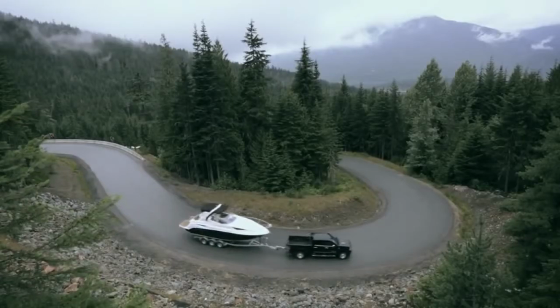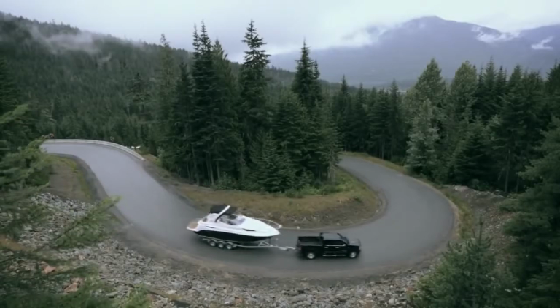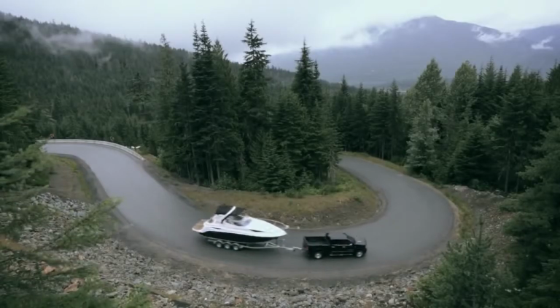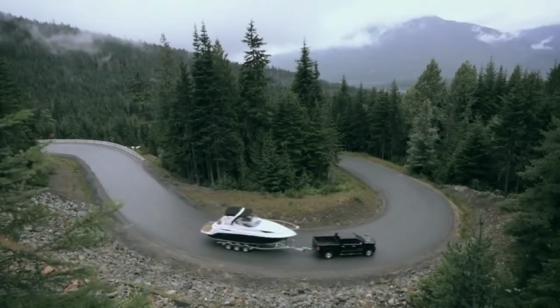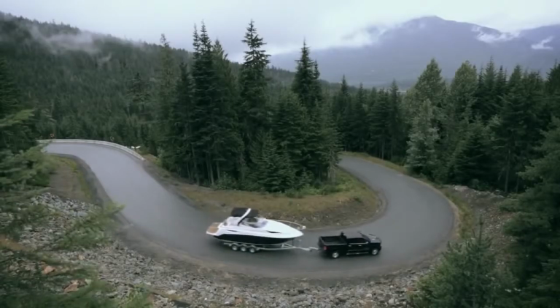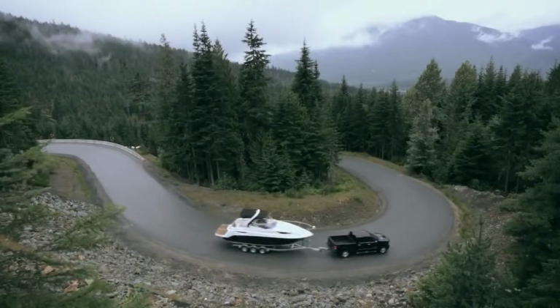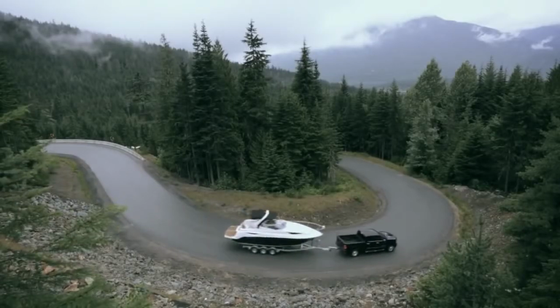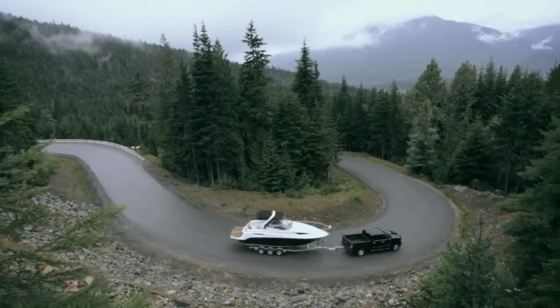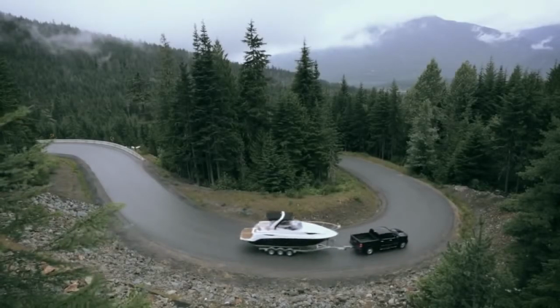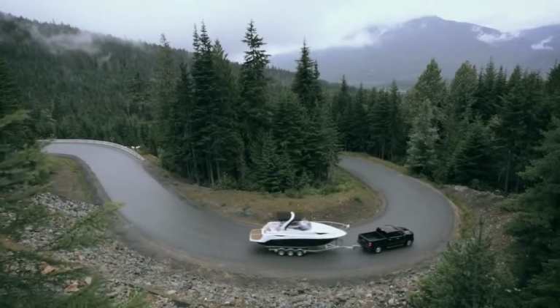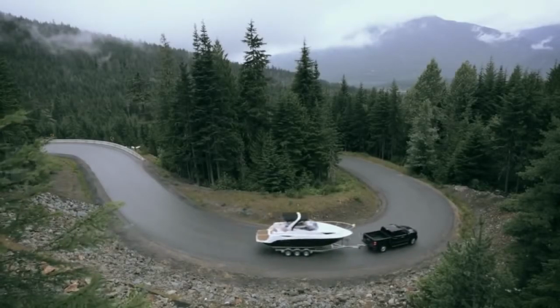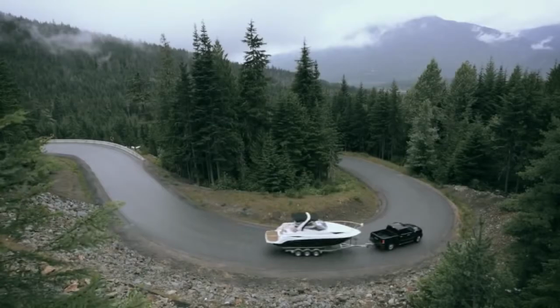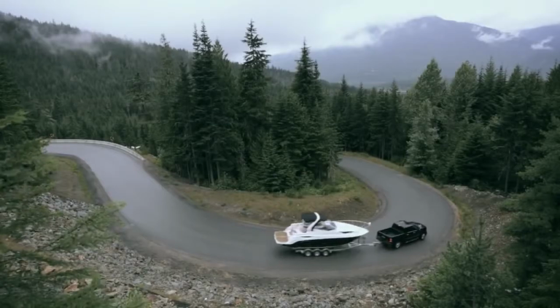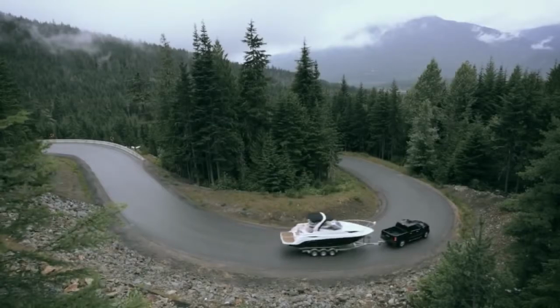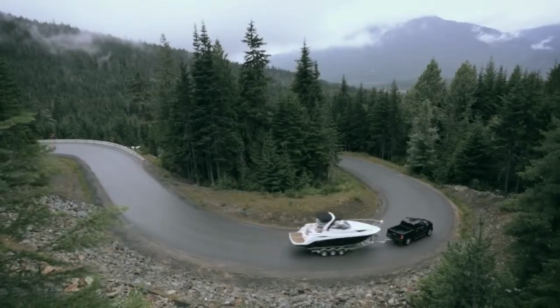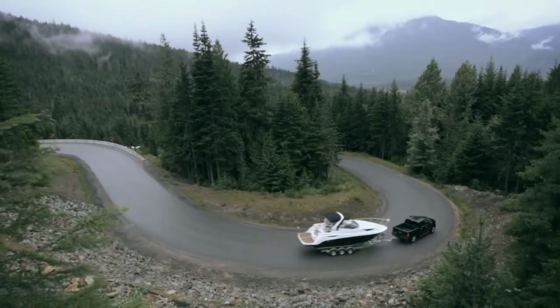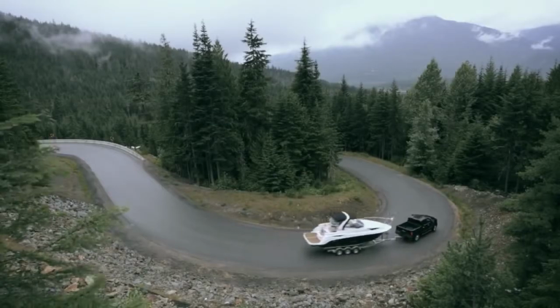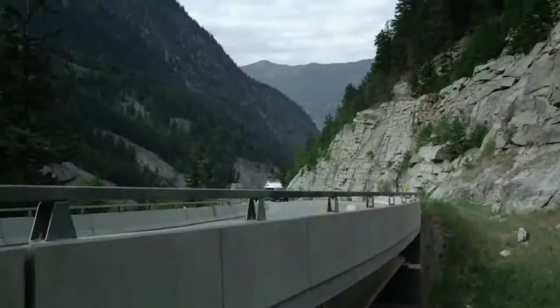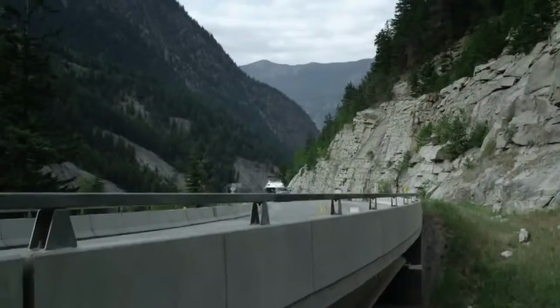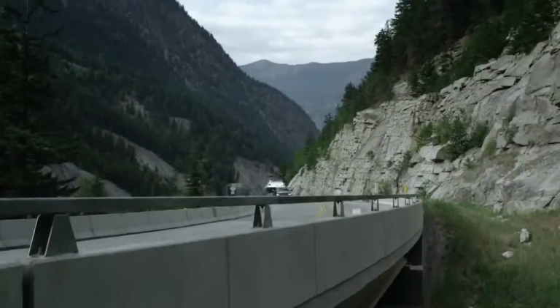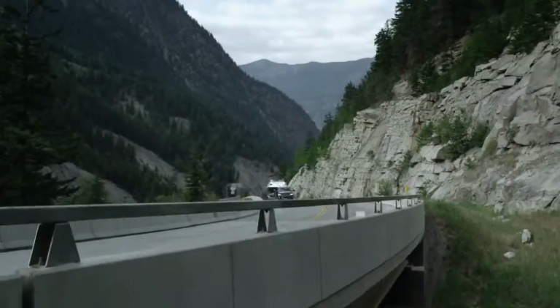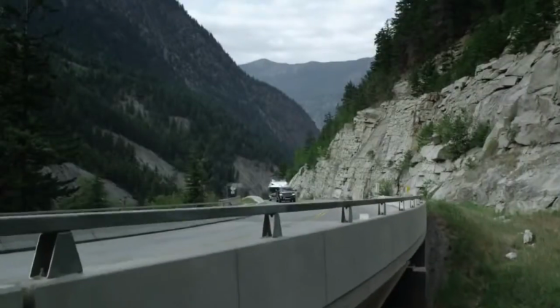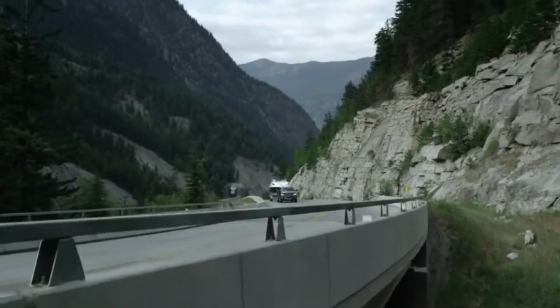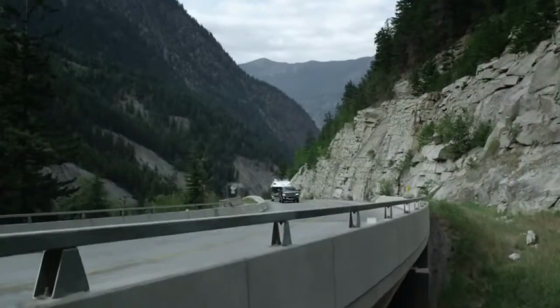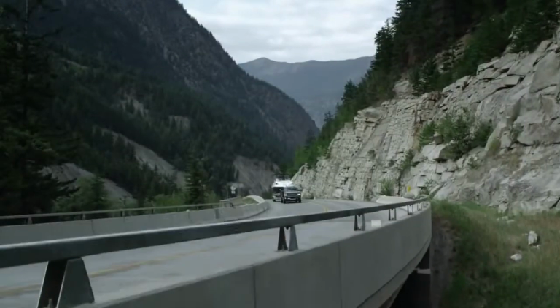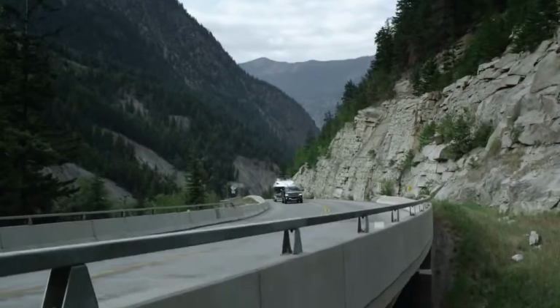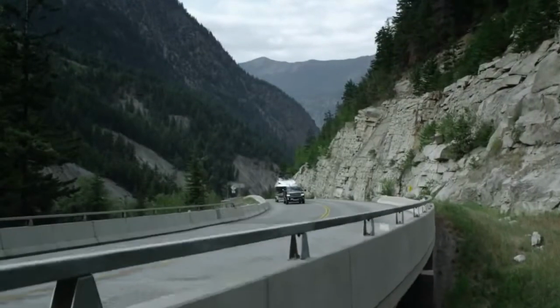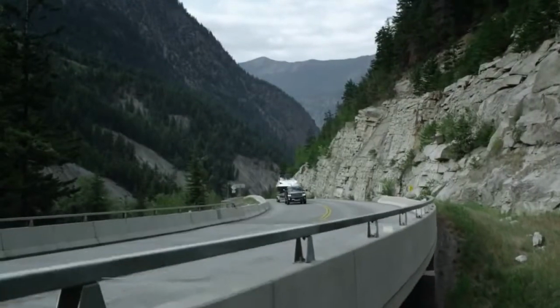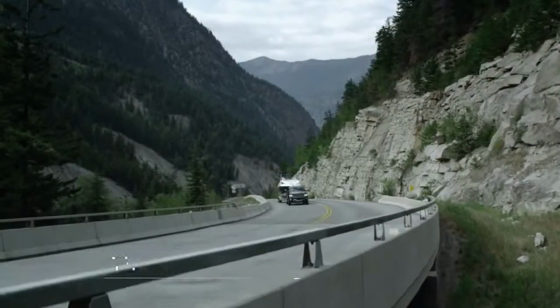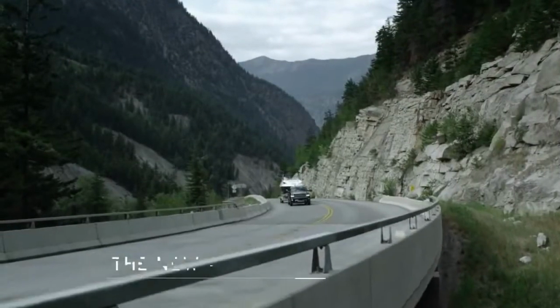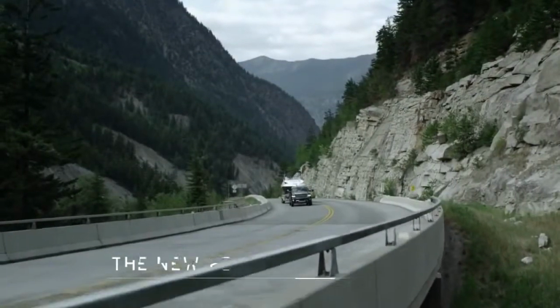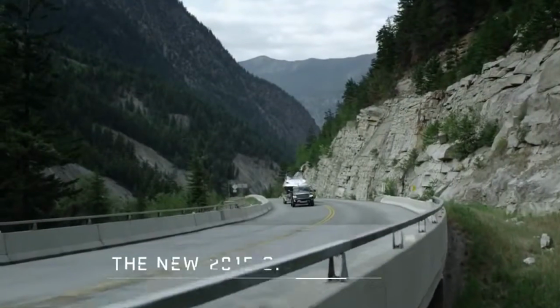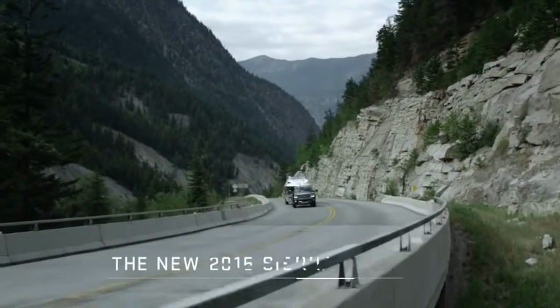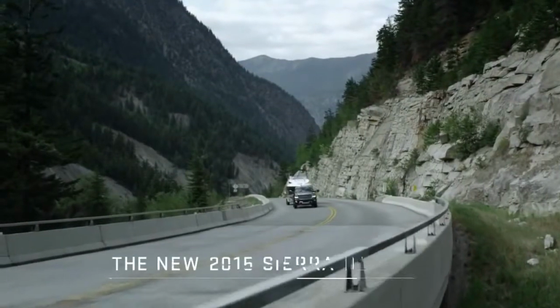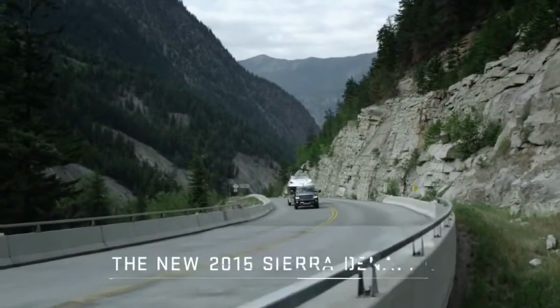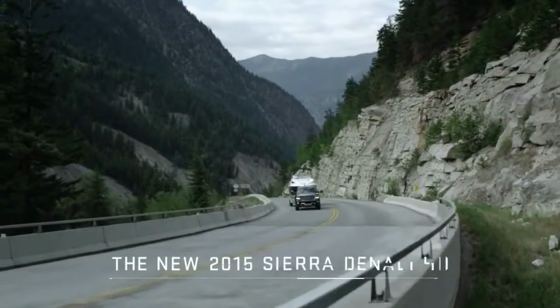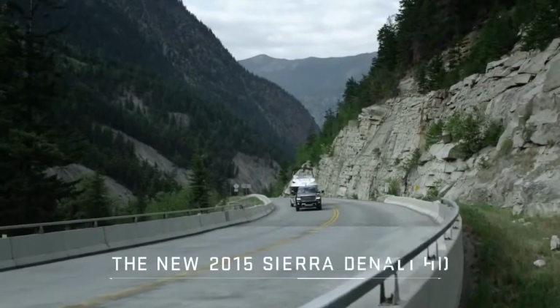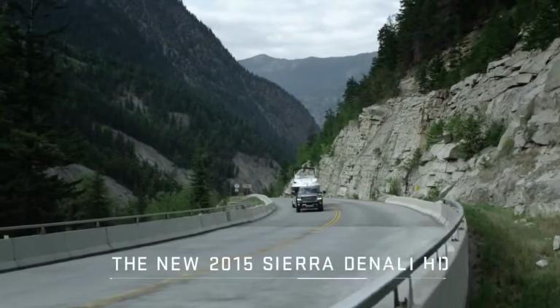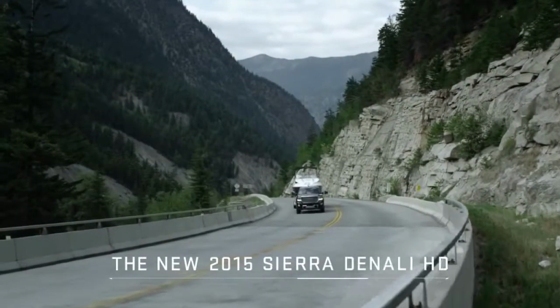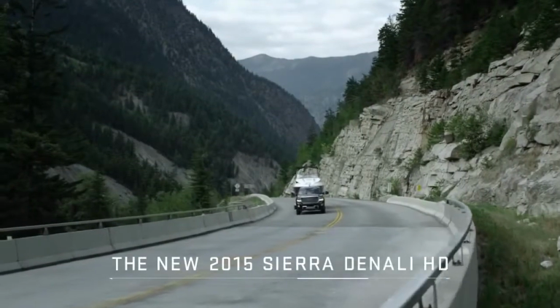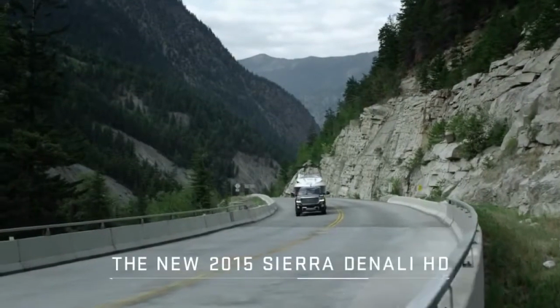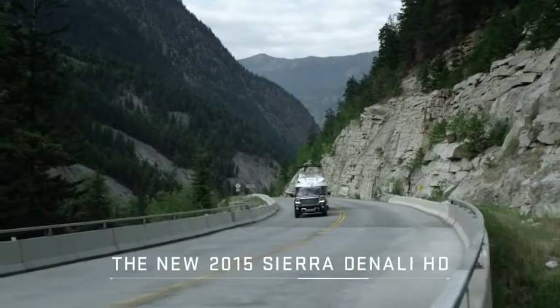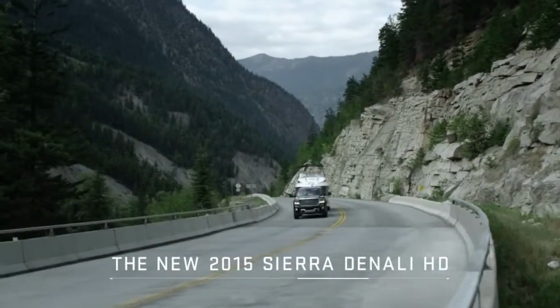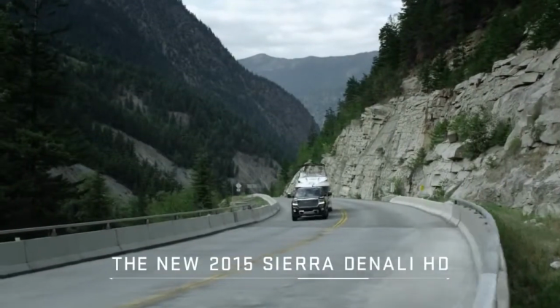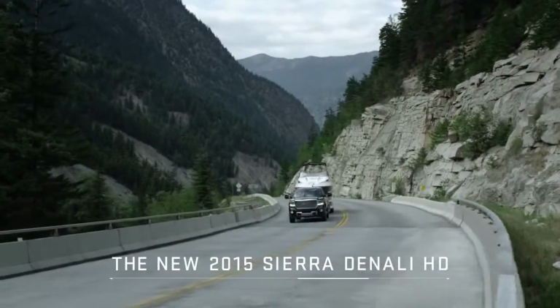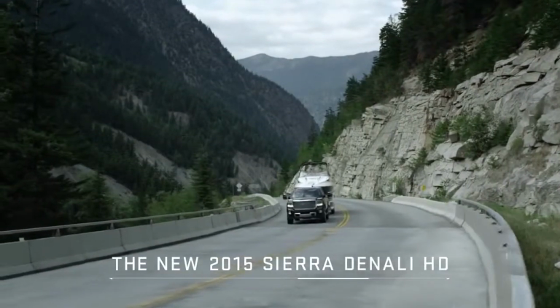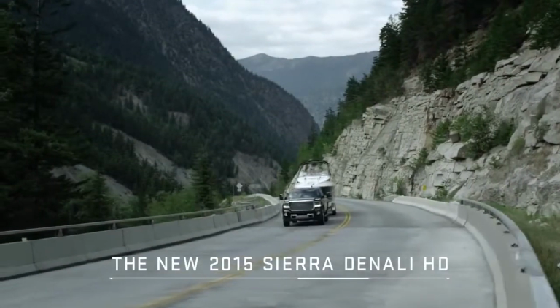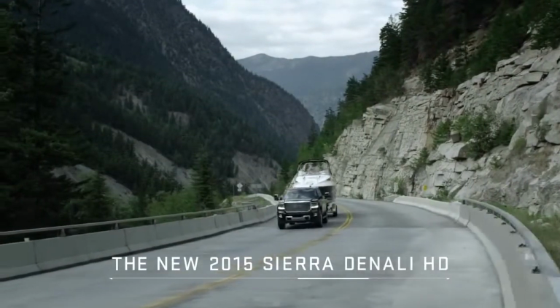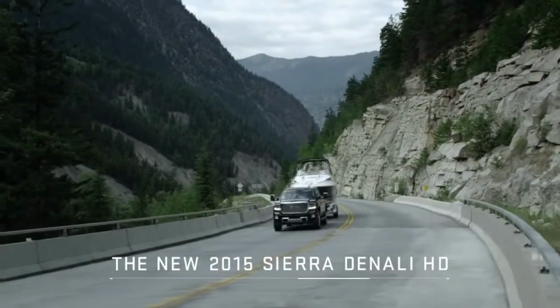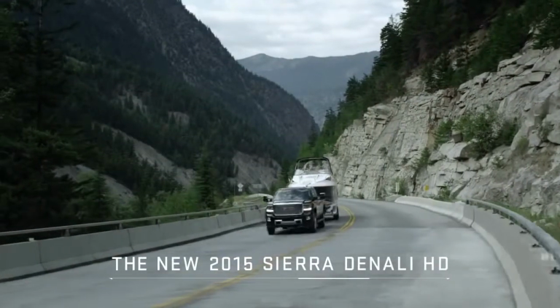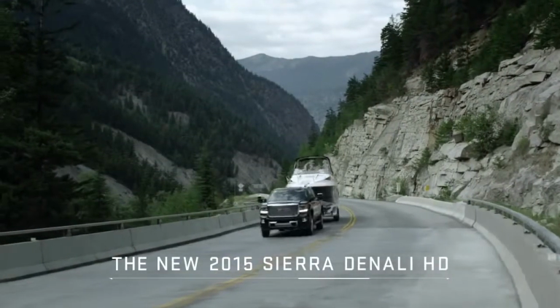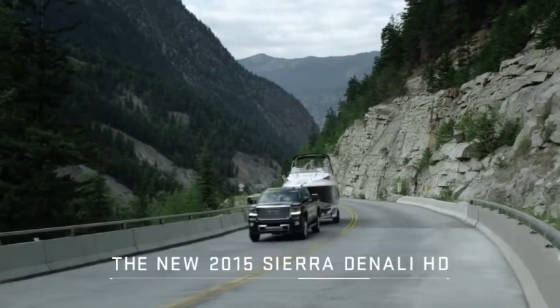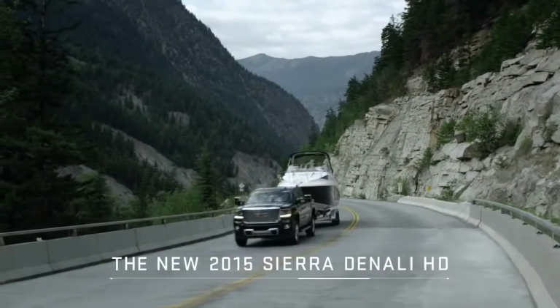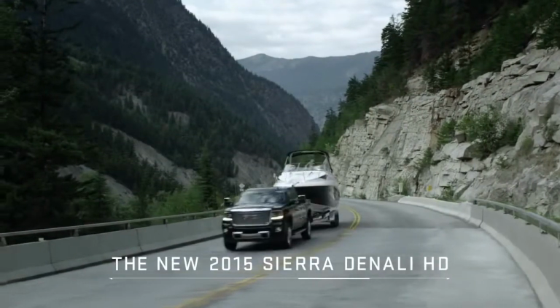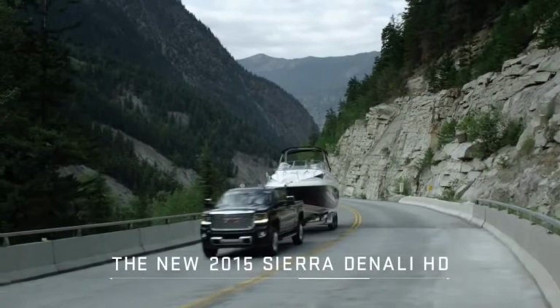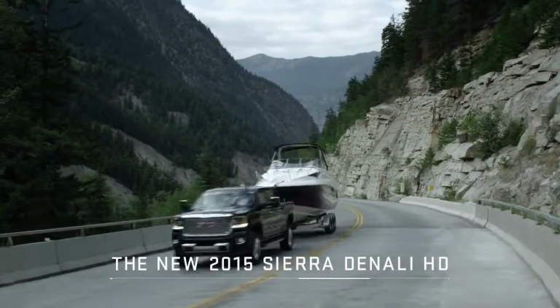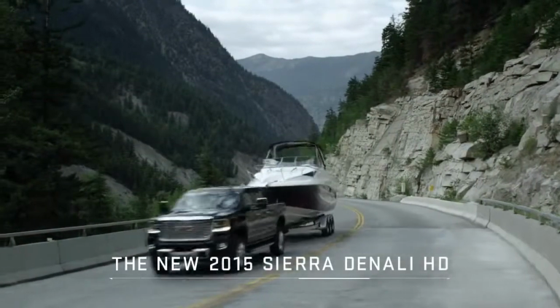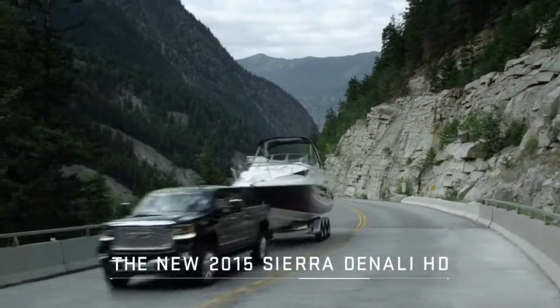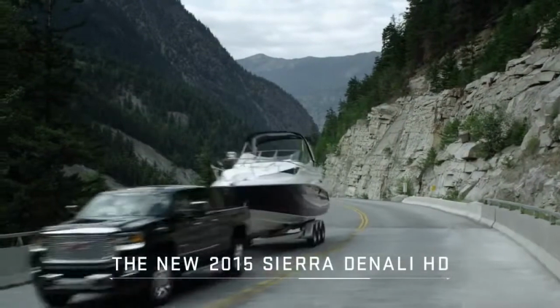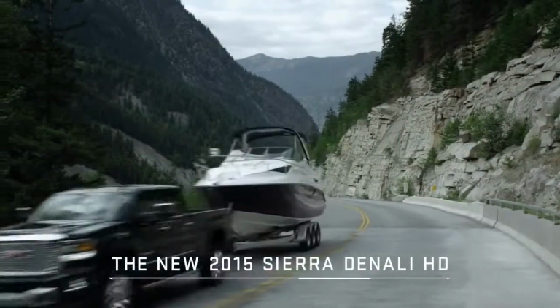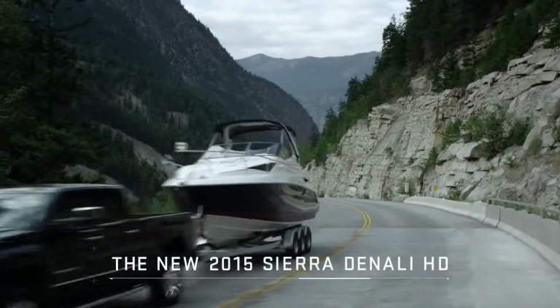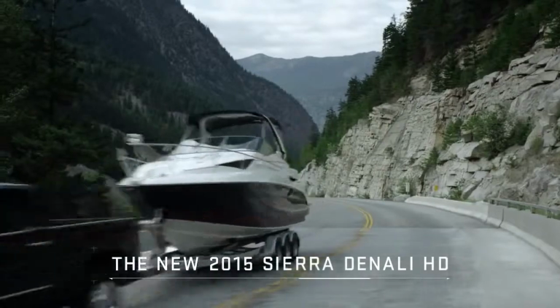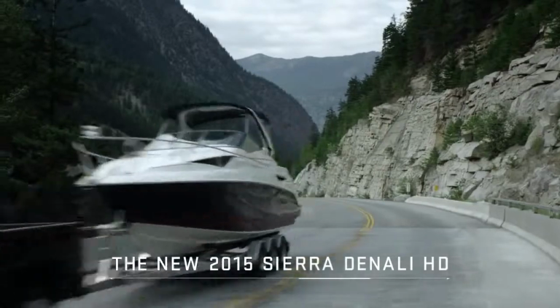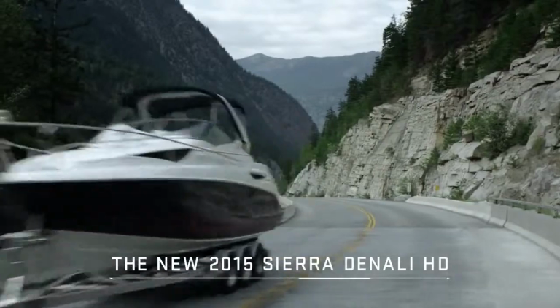Innovation, control, and capability — all engineered into the new 2015 Sierra HD.